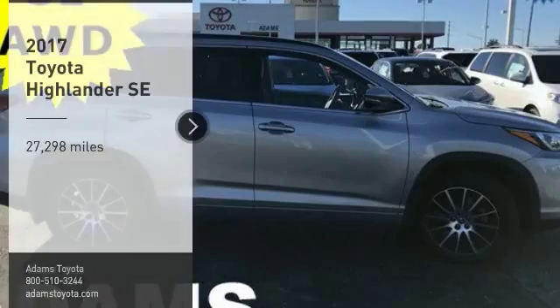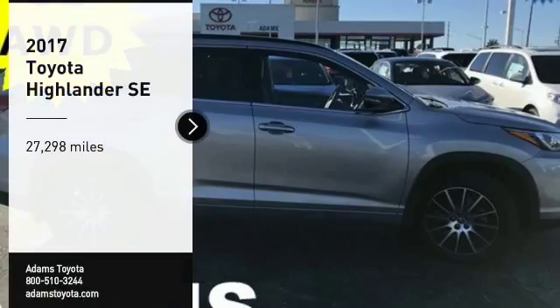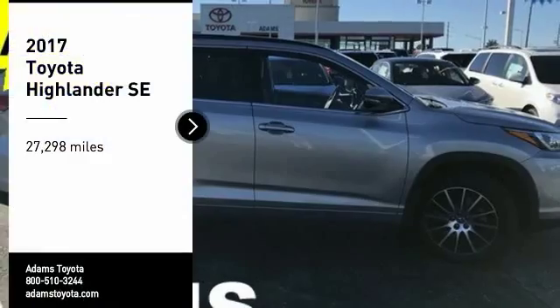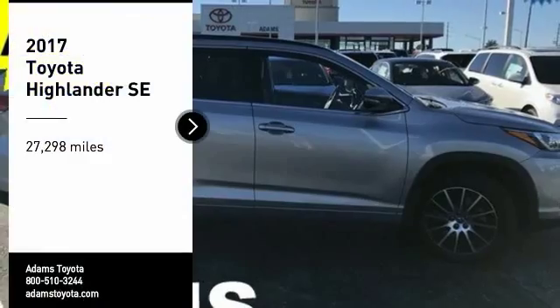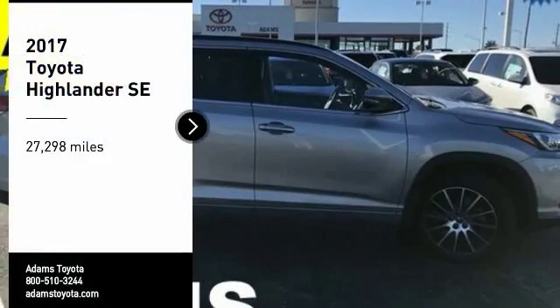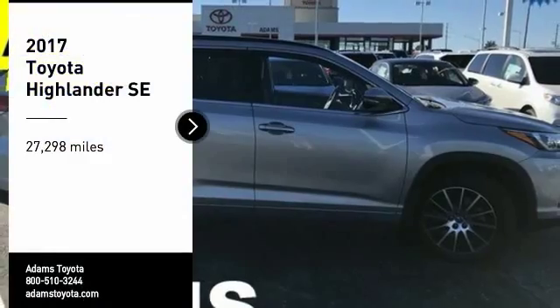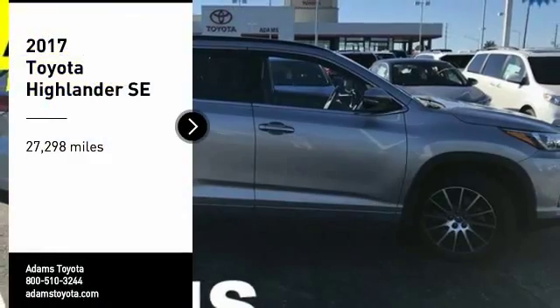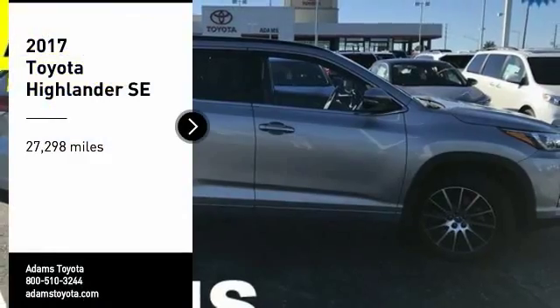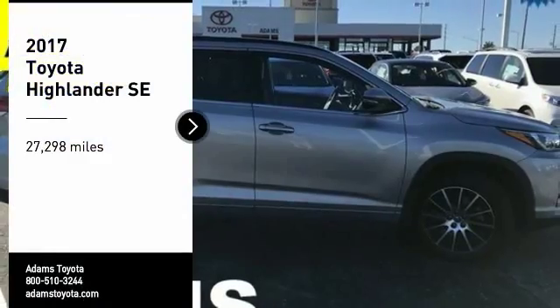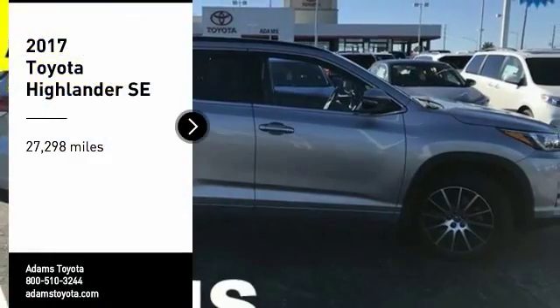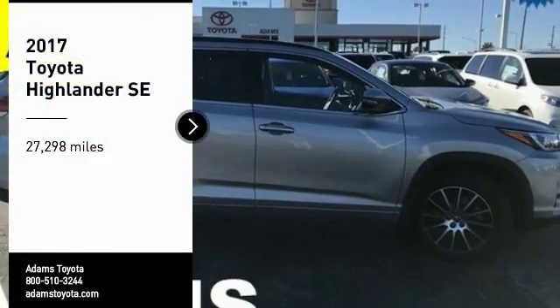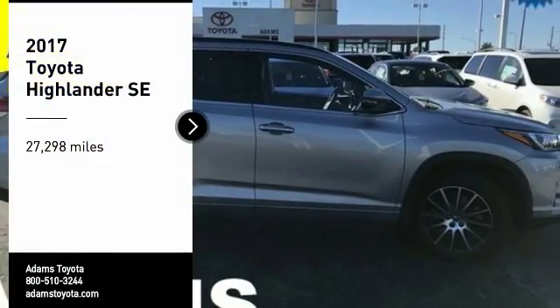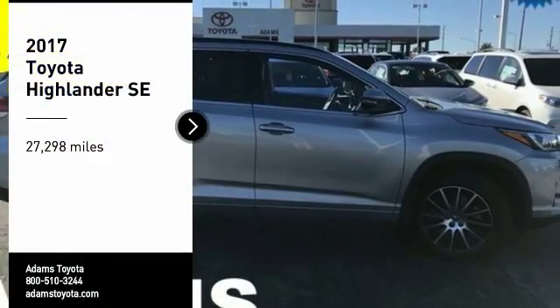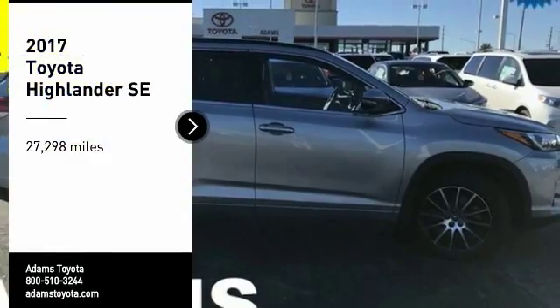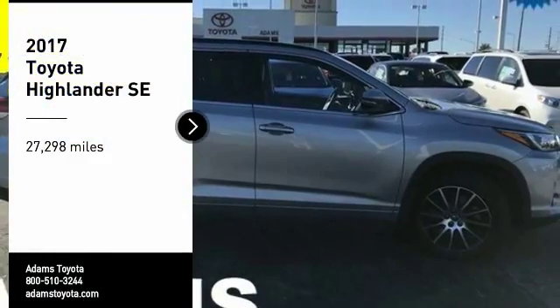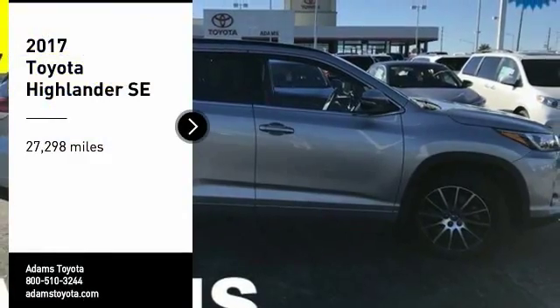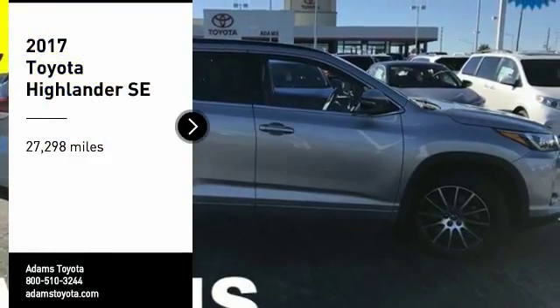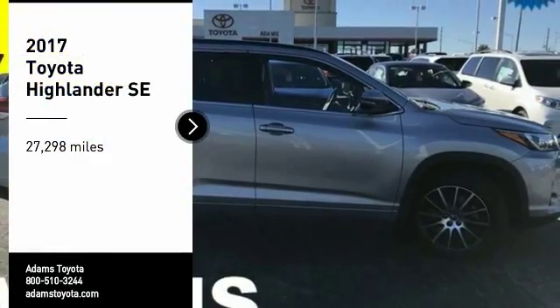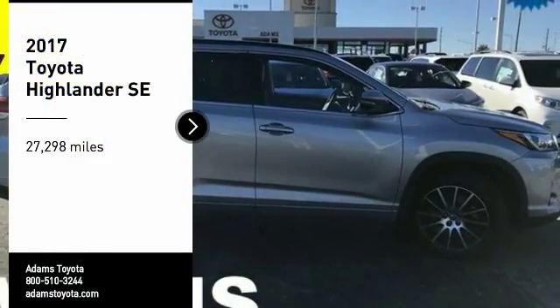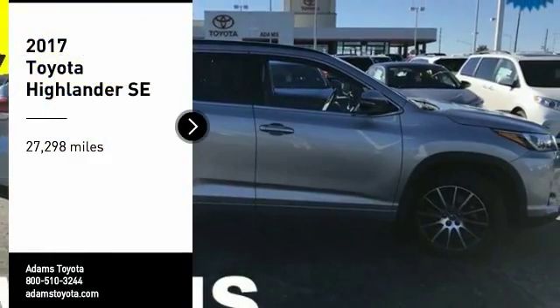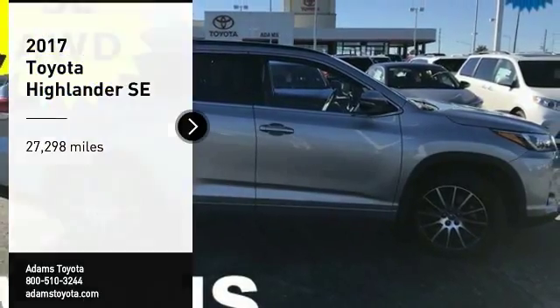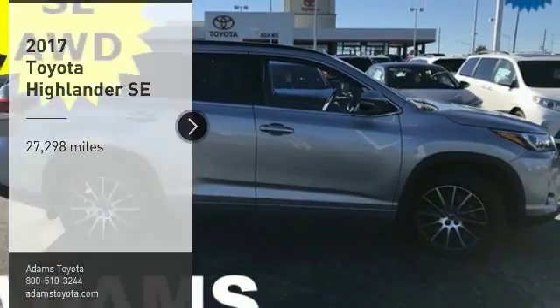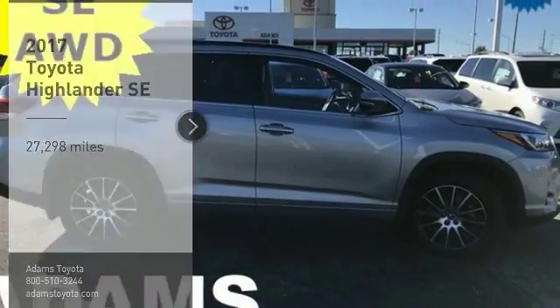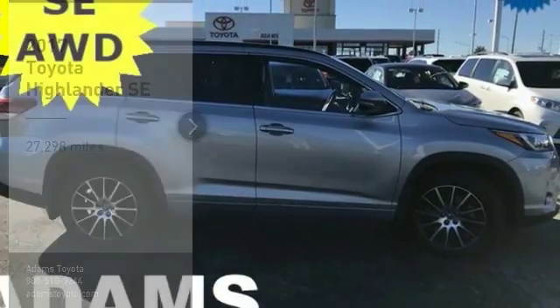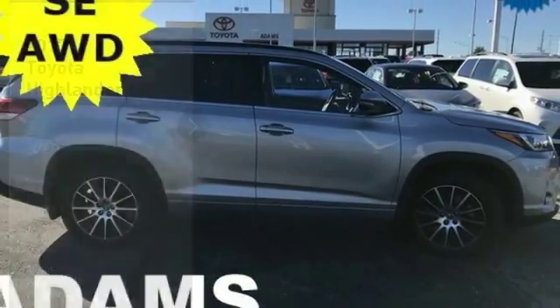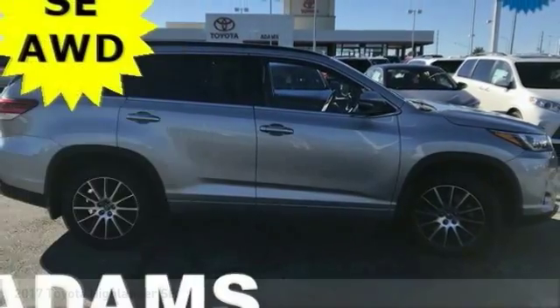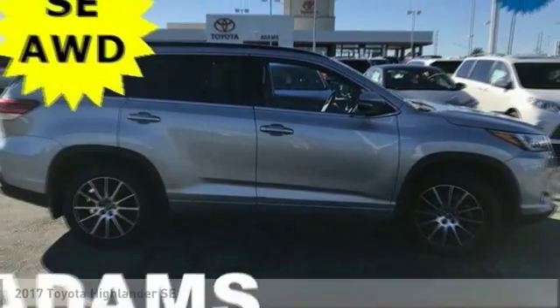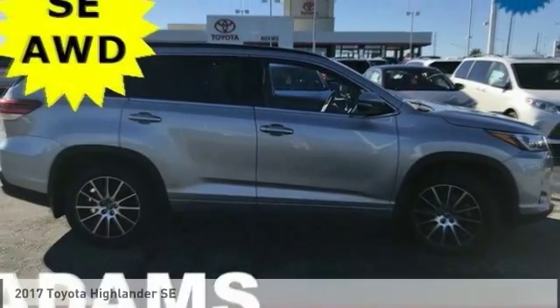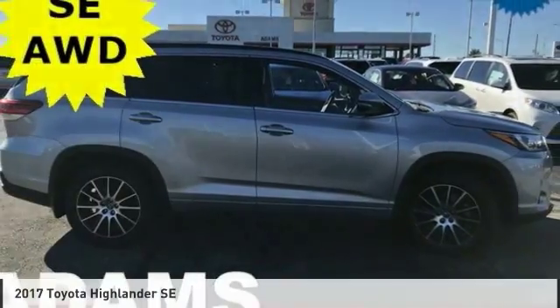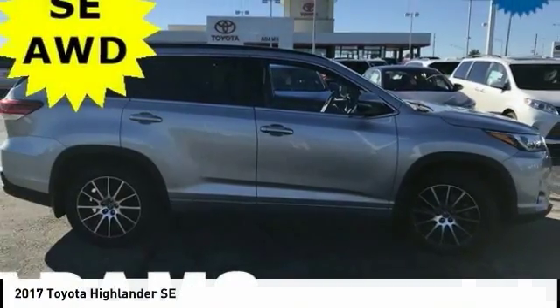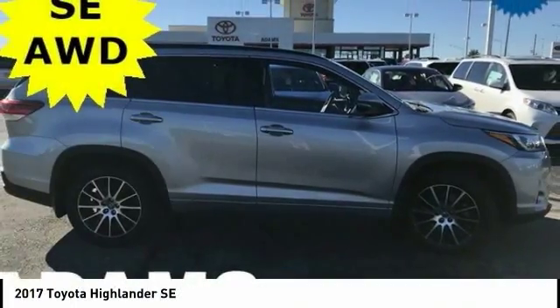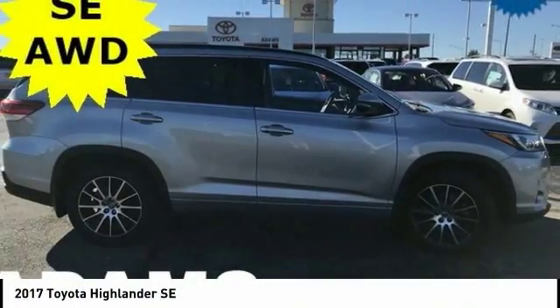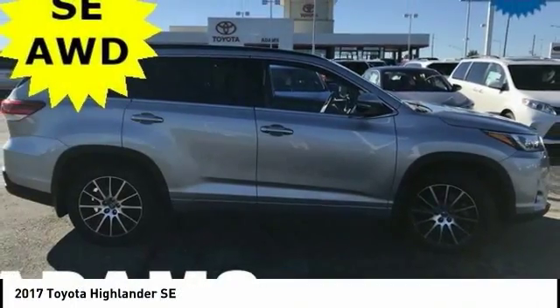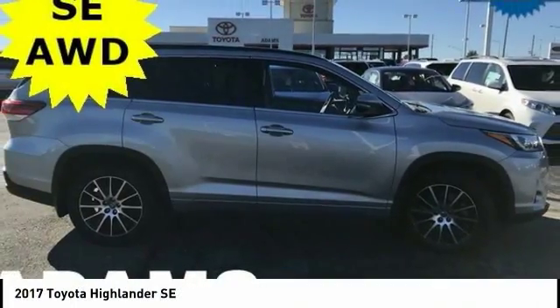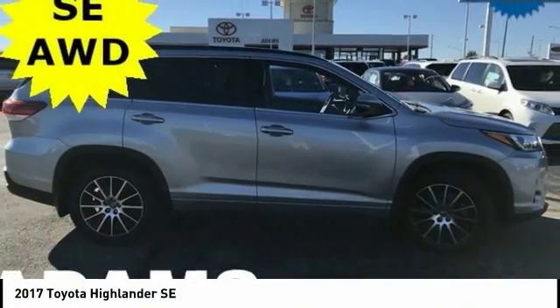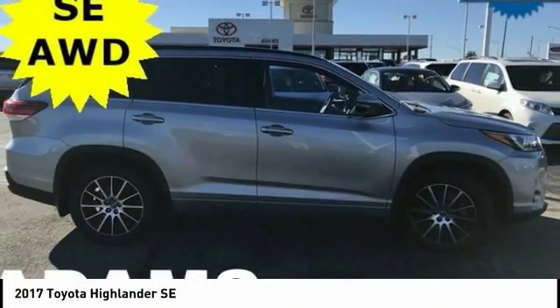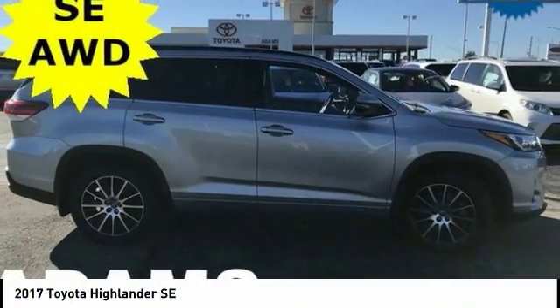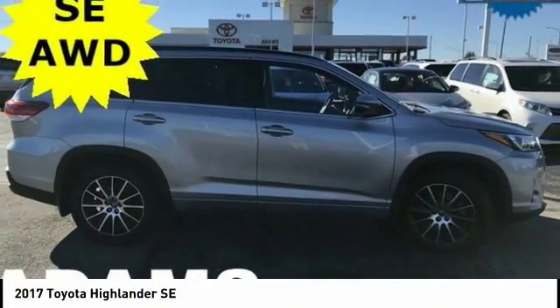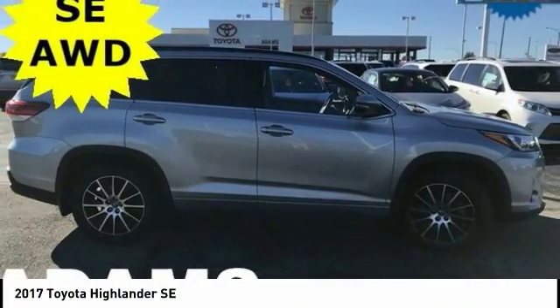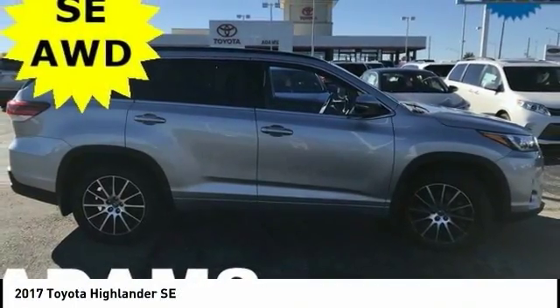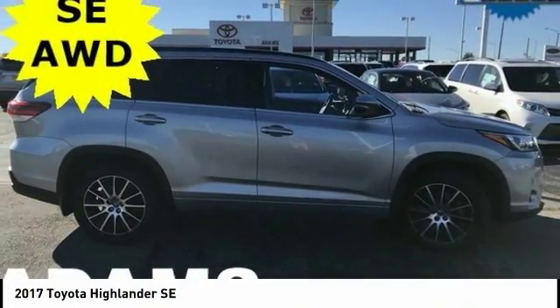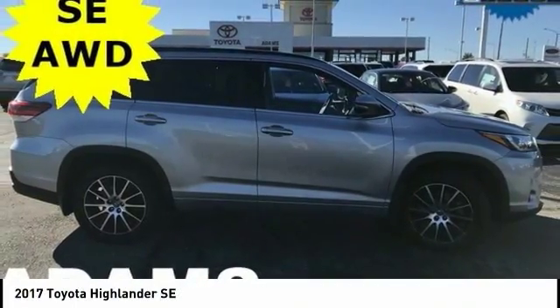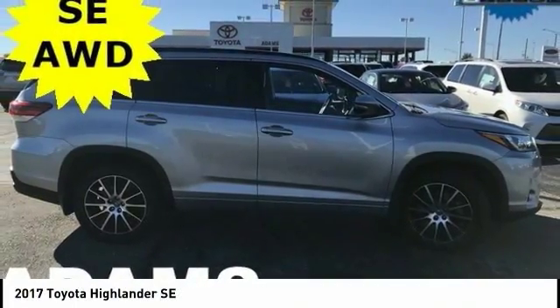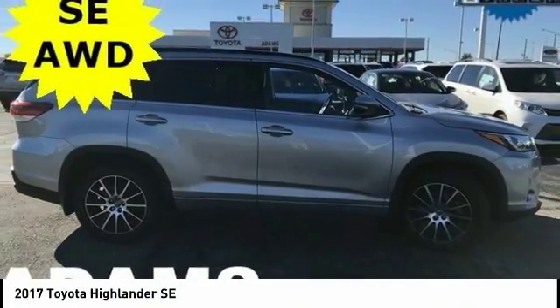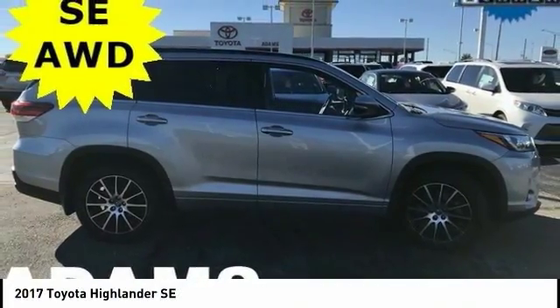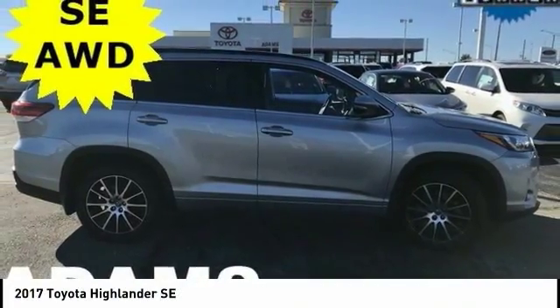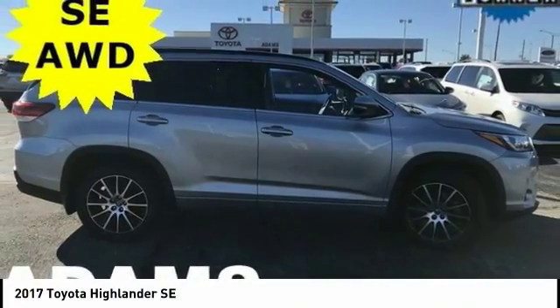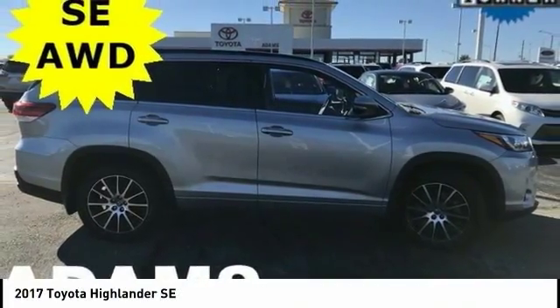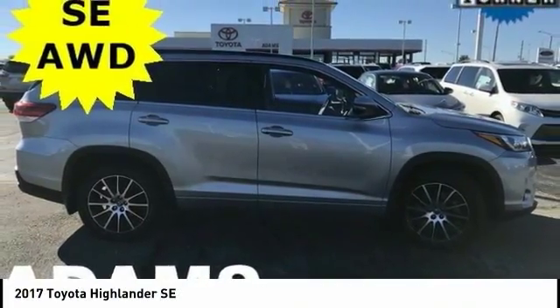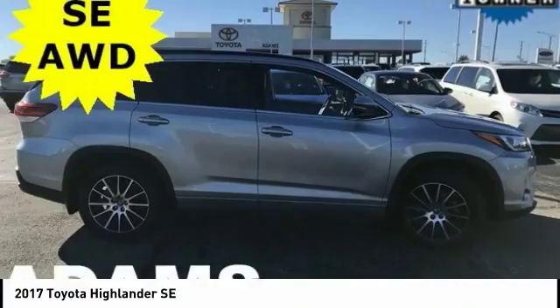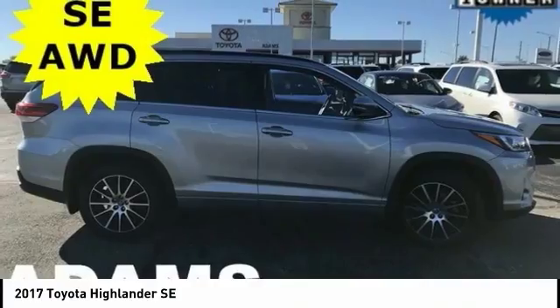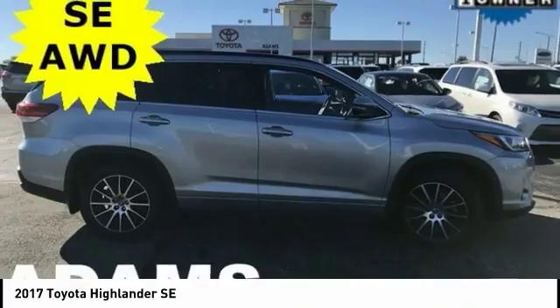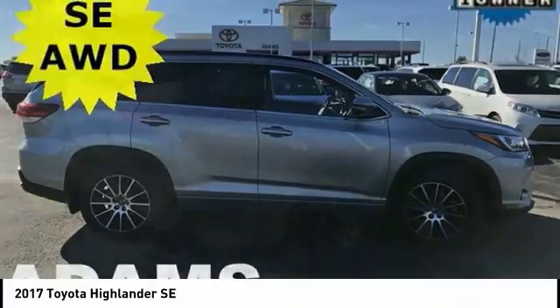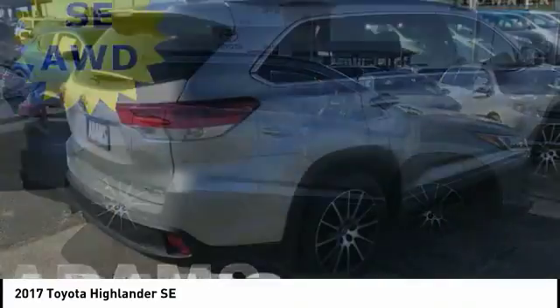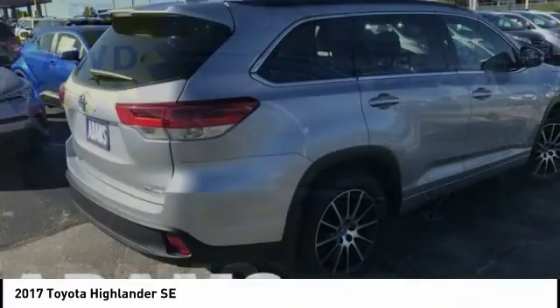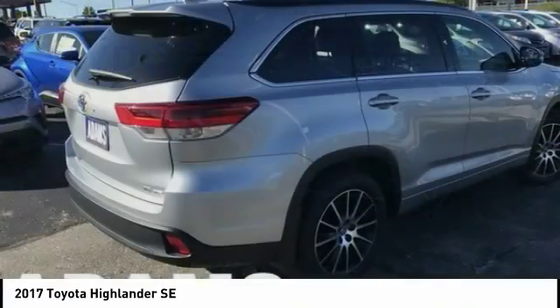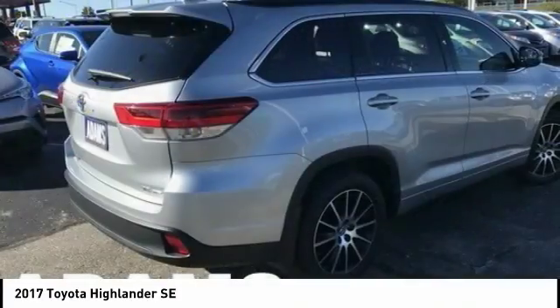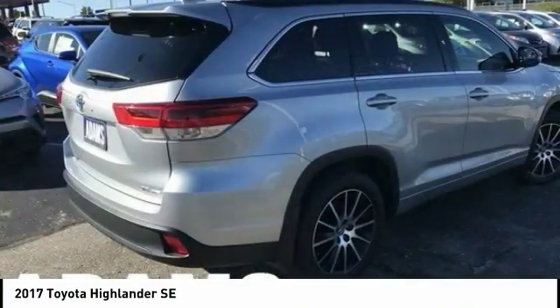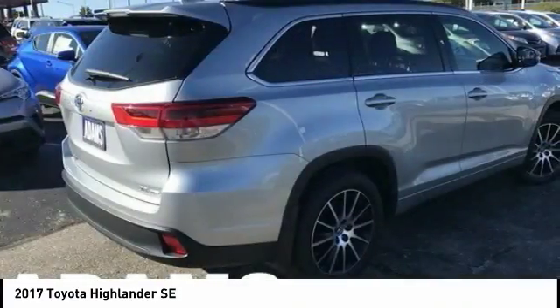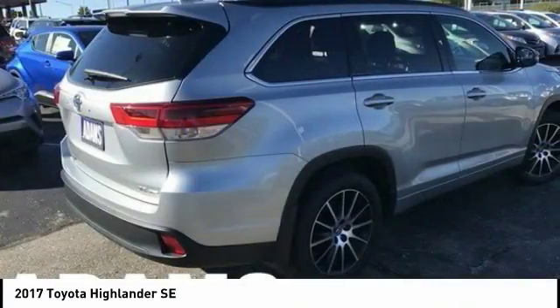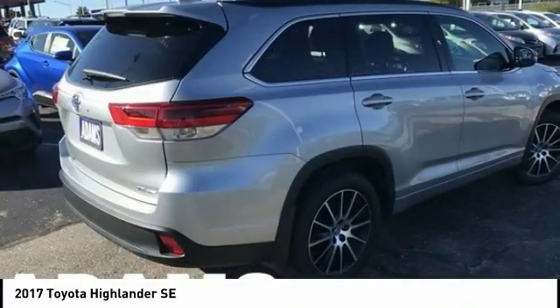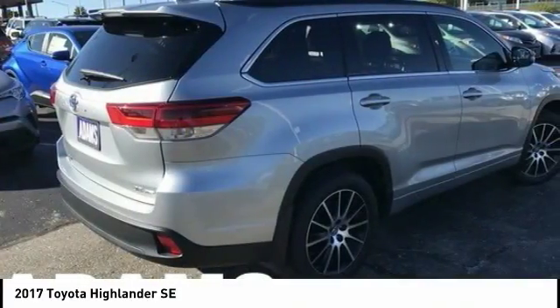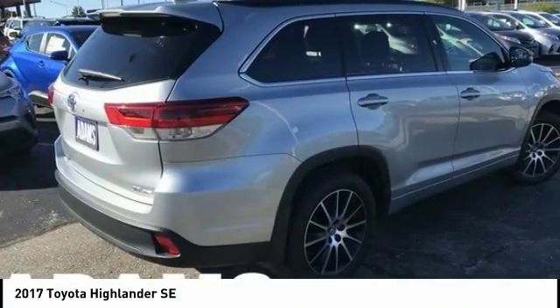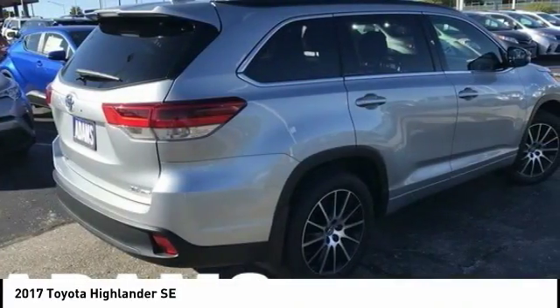Come test drive the 2017 Highlander. The Highlander is the SUV that's thought of everything.